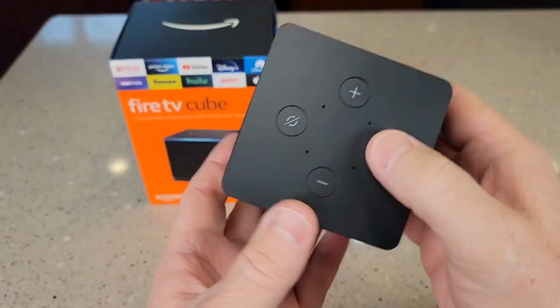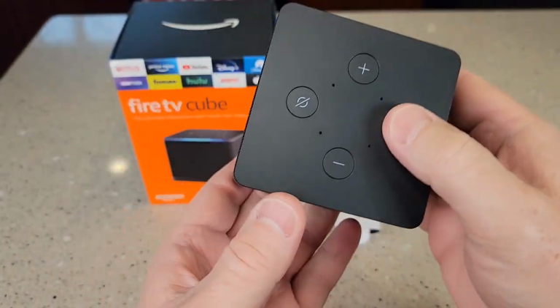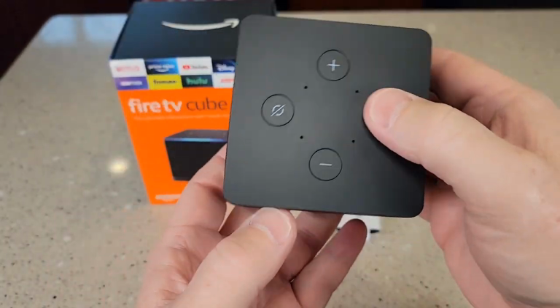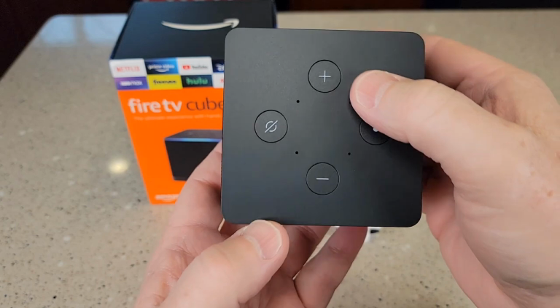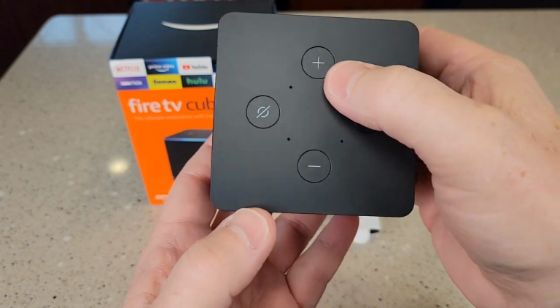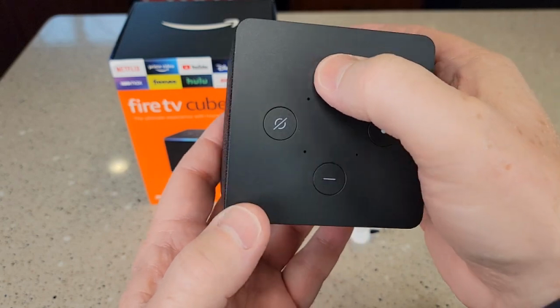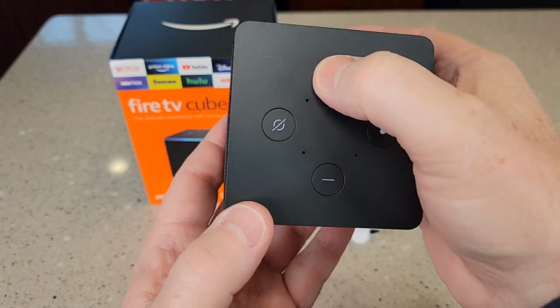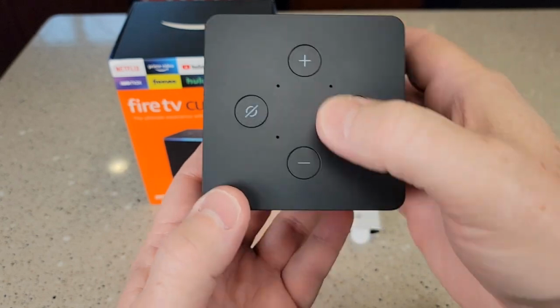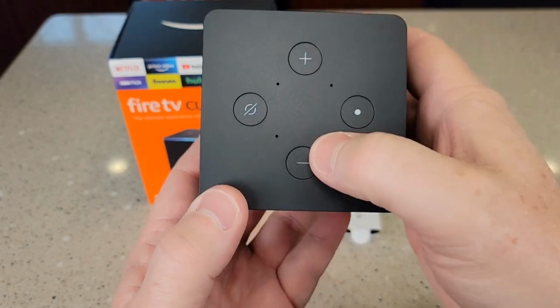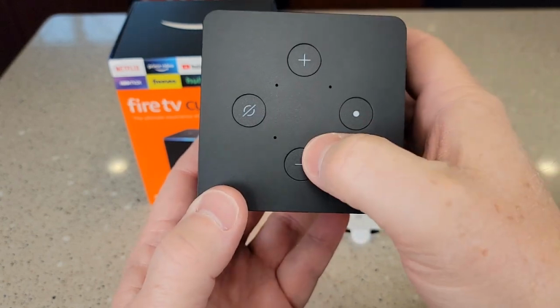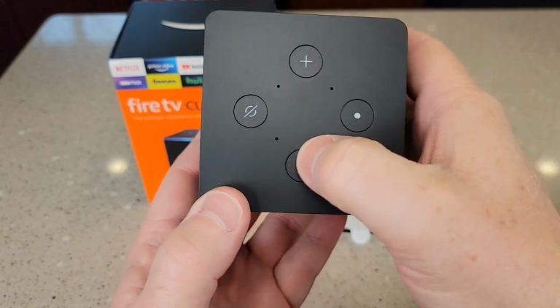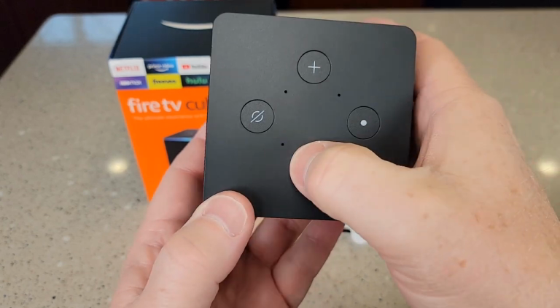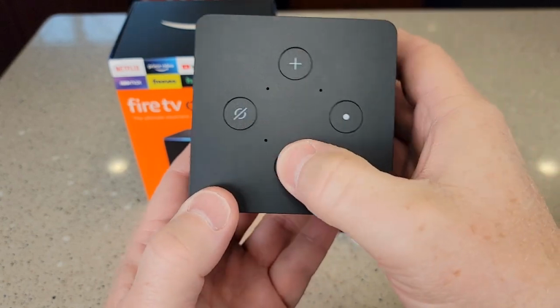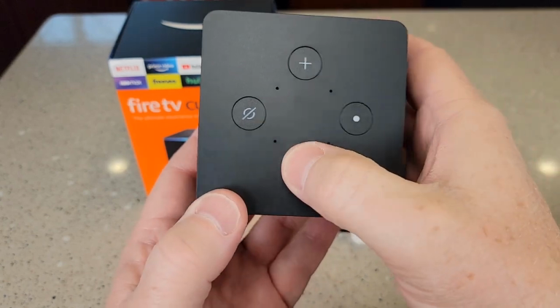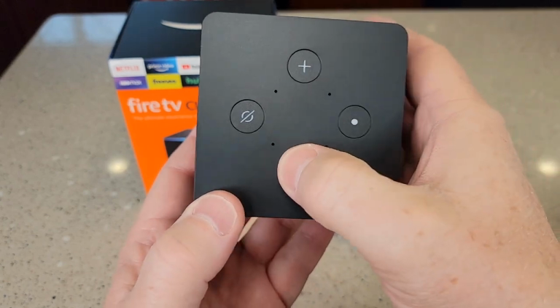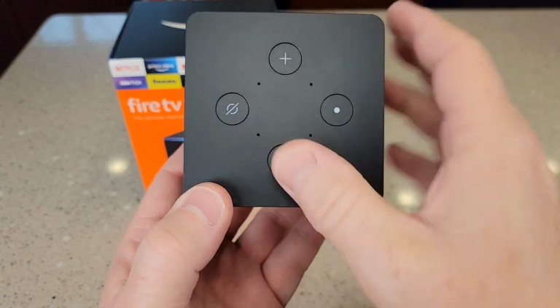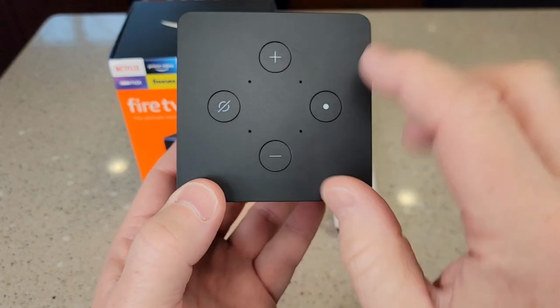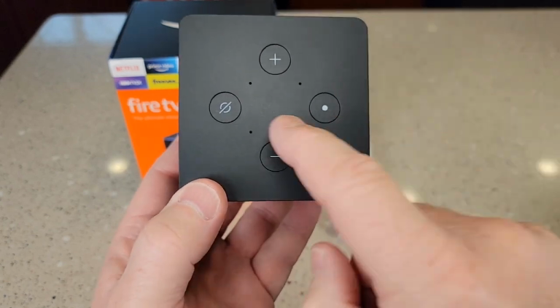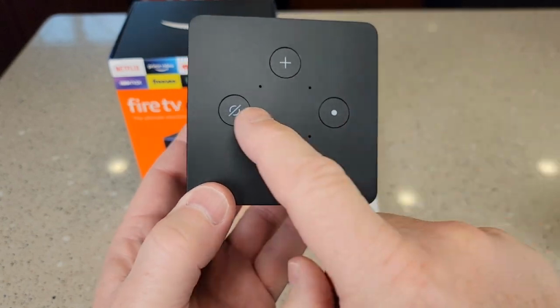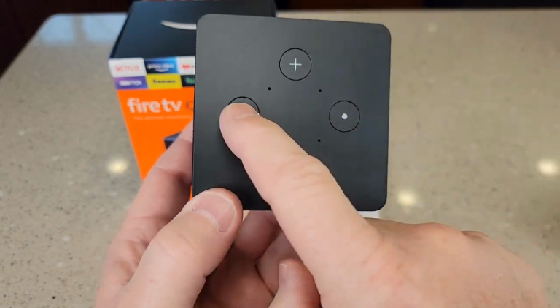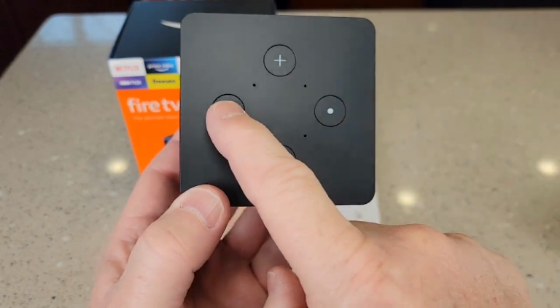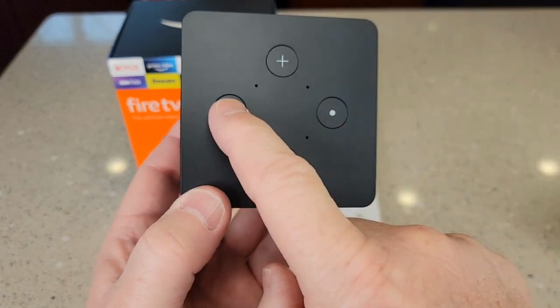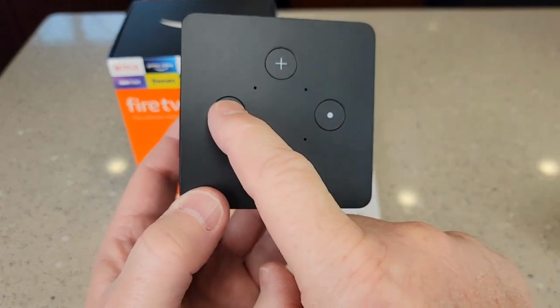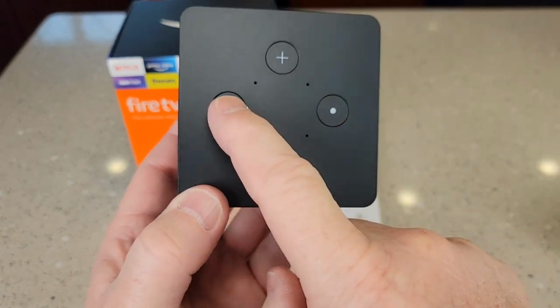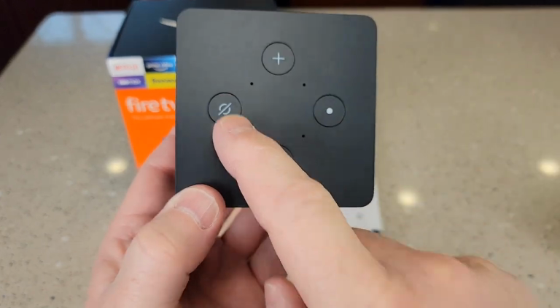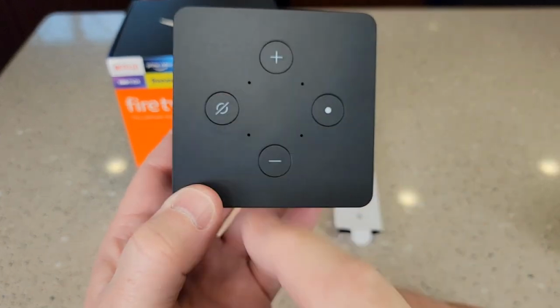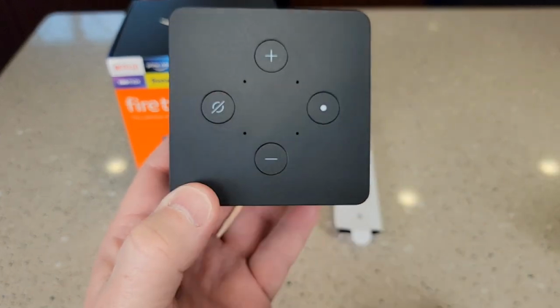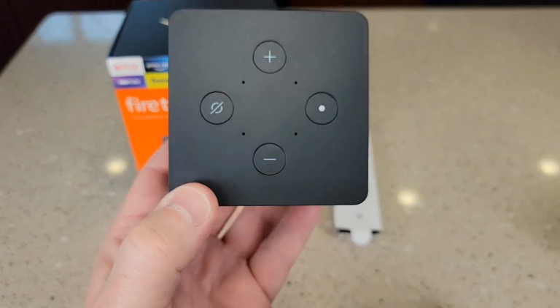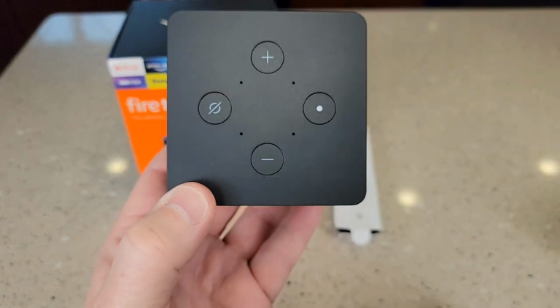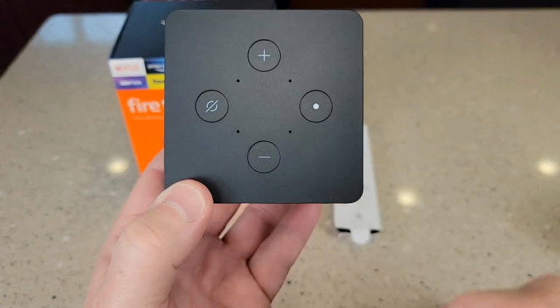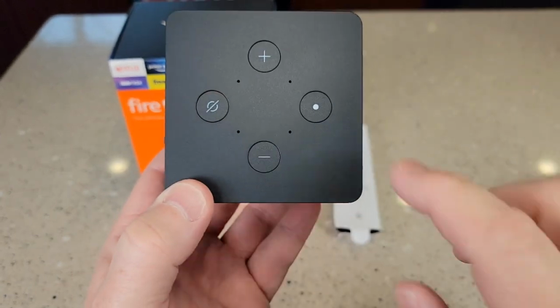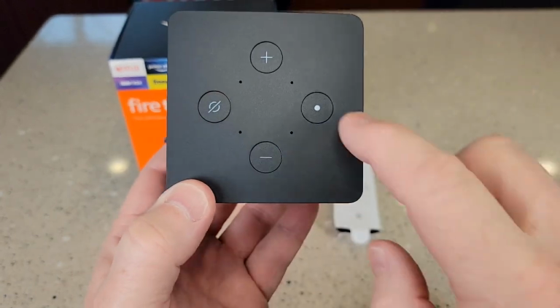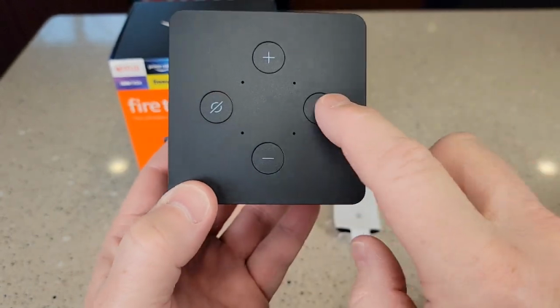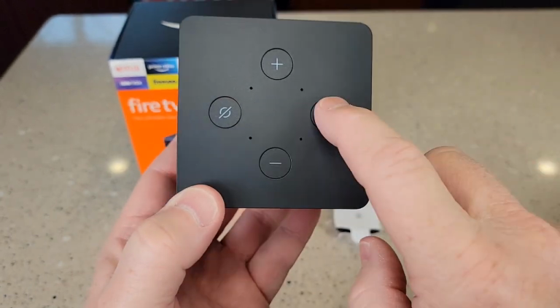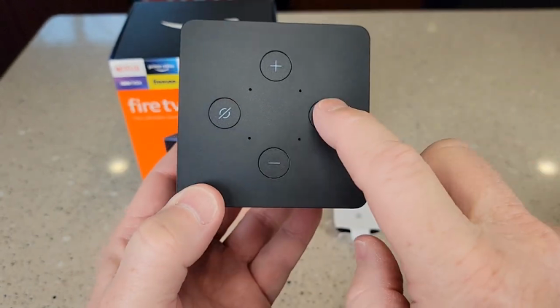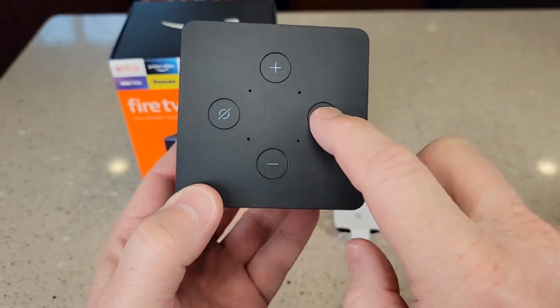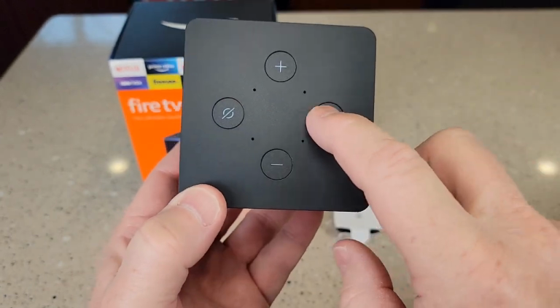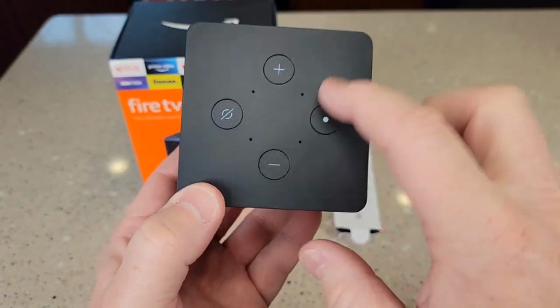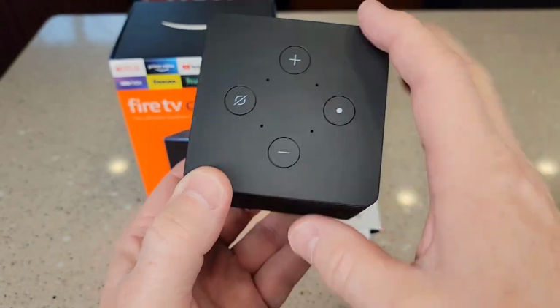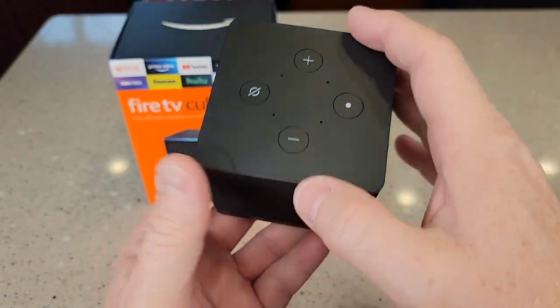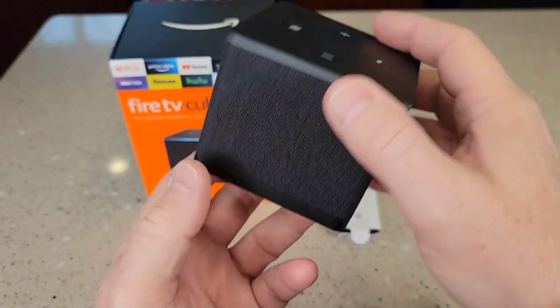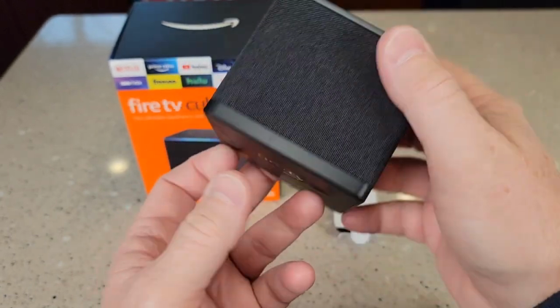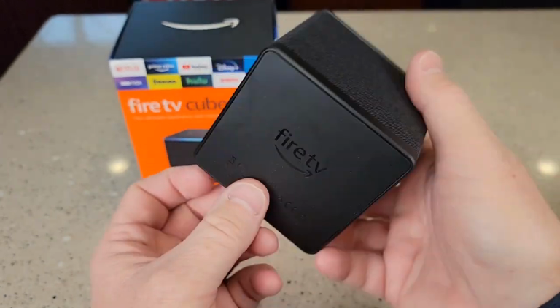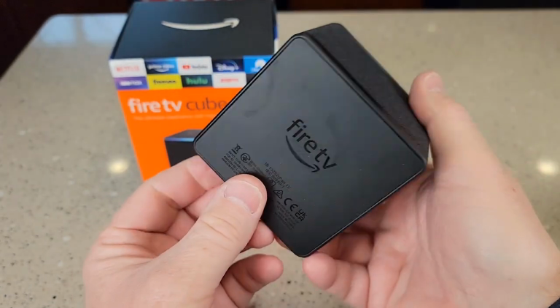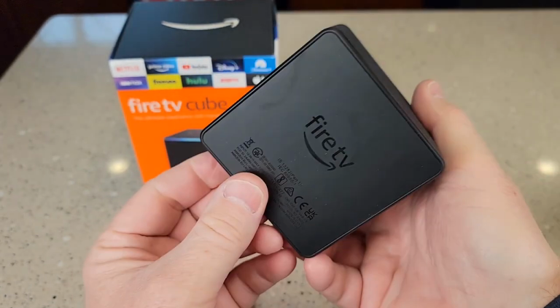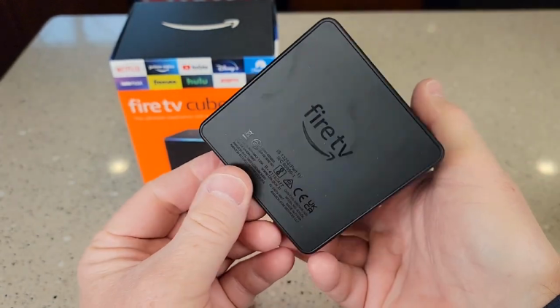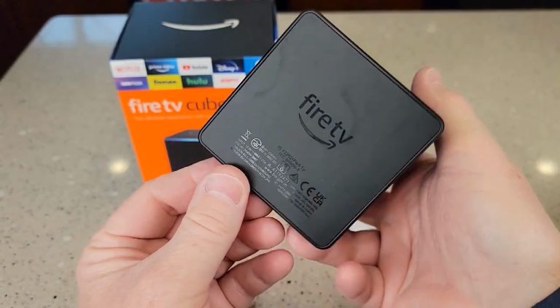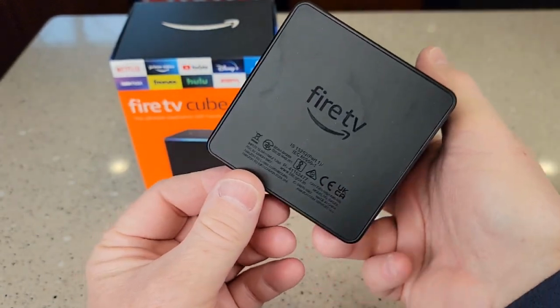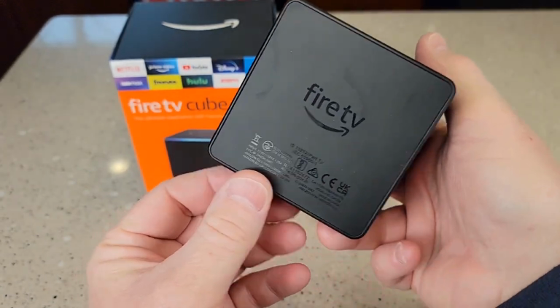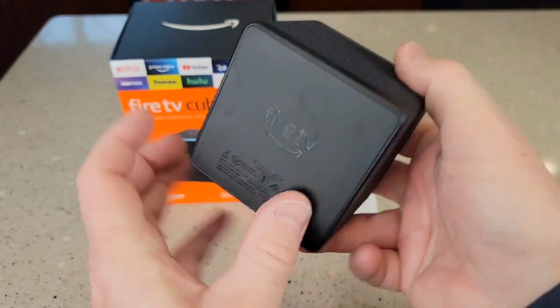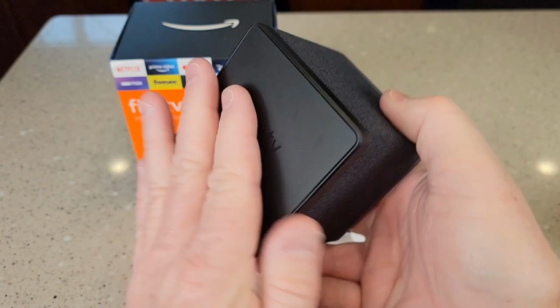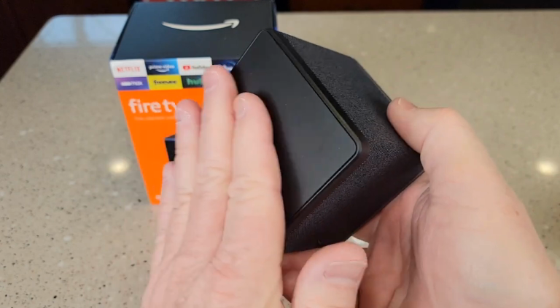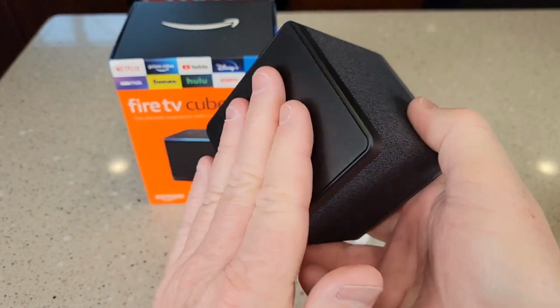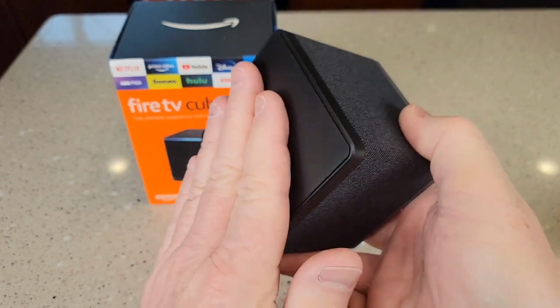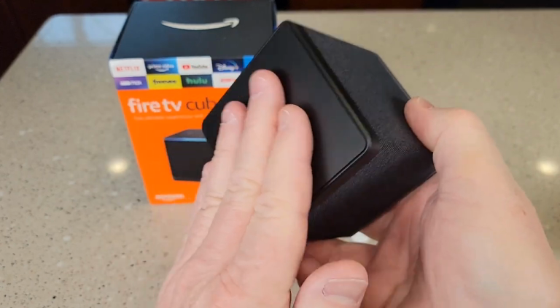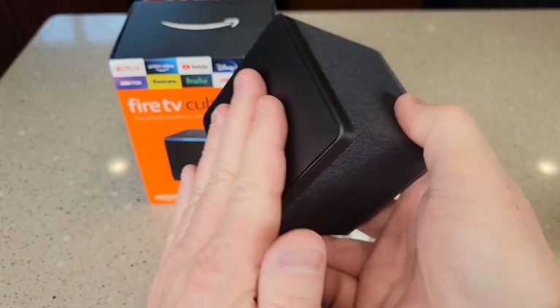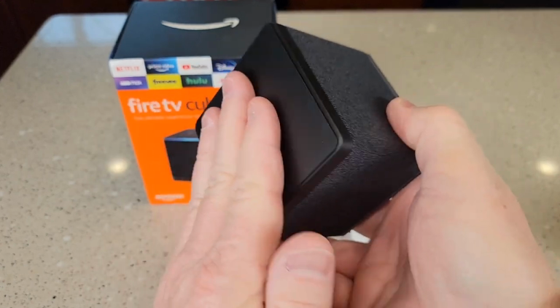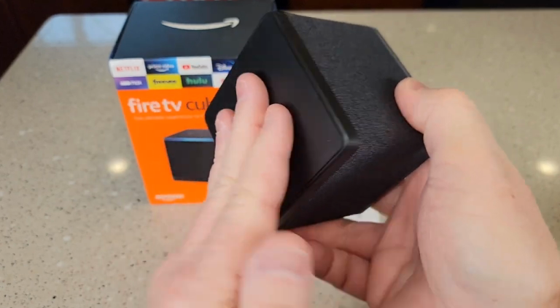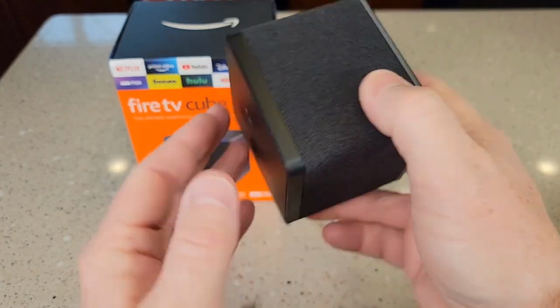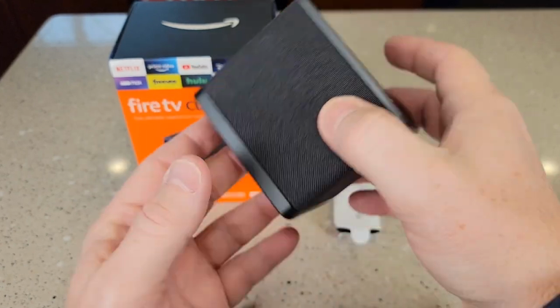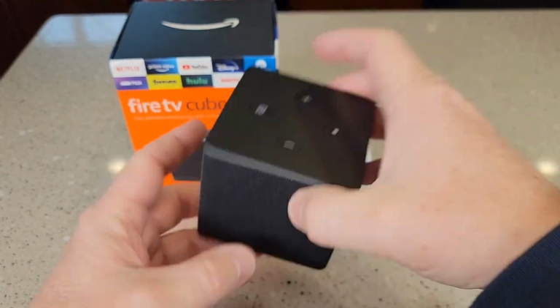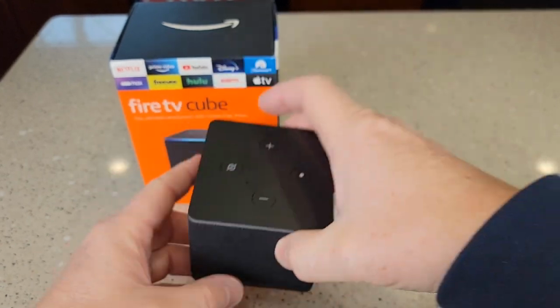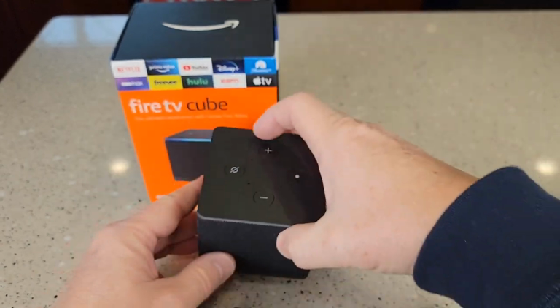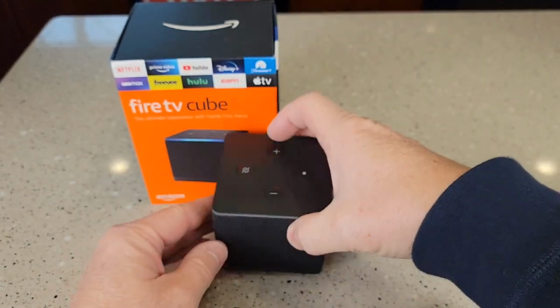On the top, we've got what looks like volume buttons. We can mute the speaker and do an activation. The bottom is a little bit grippy.